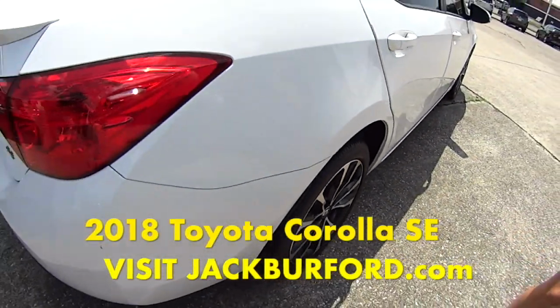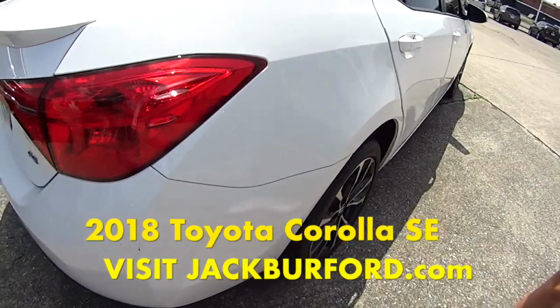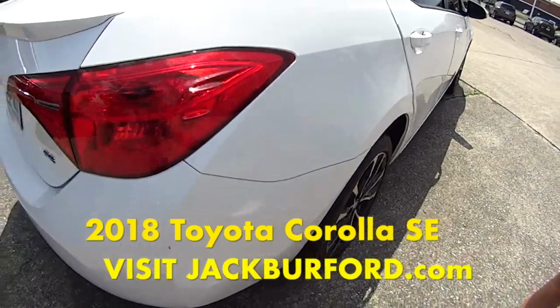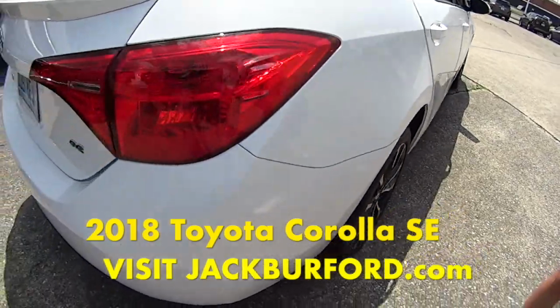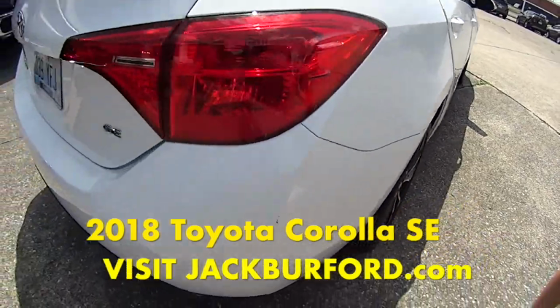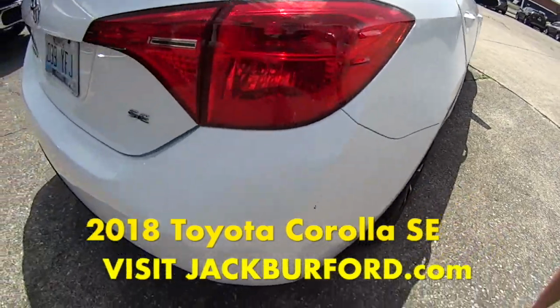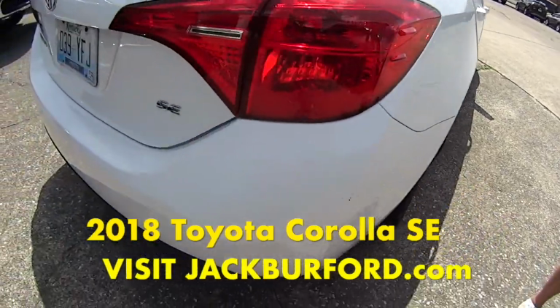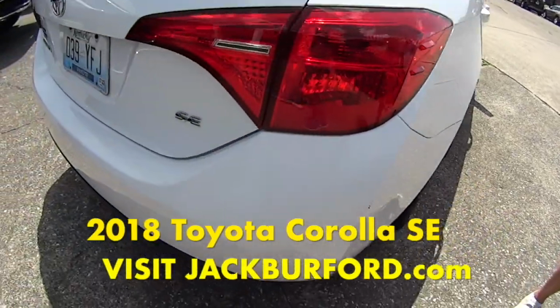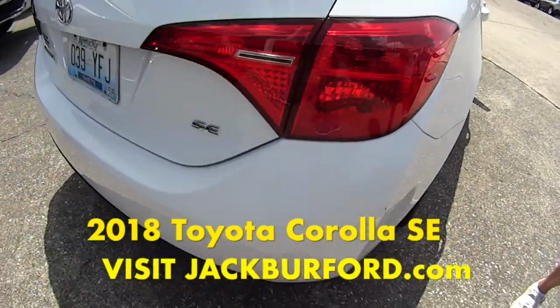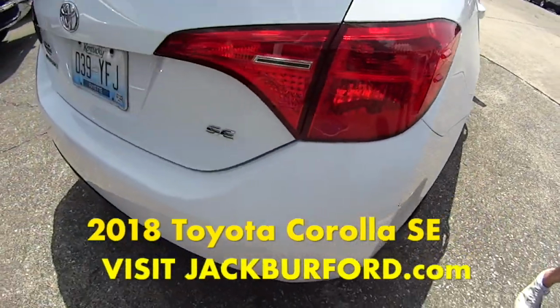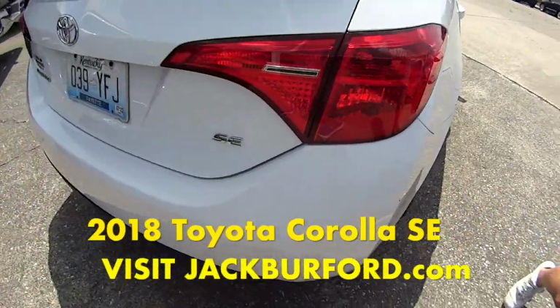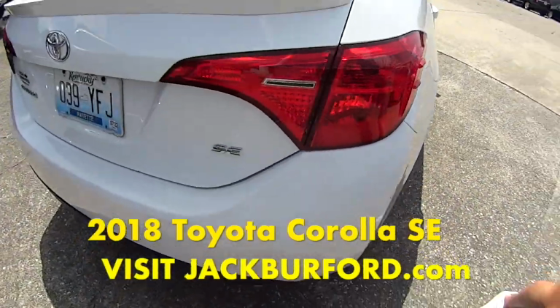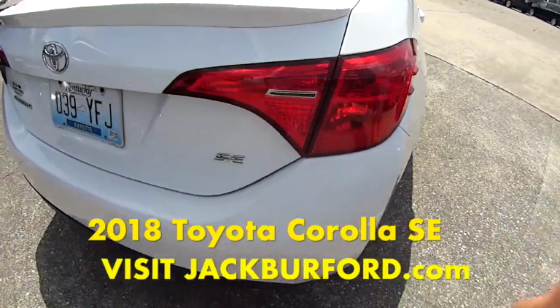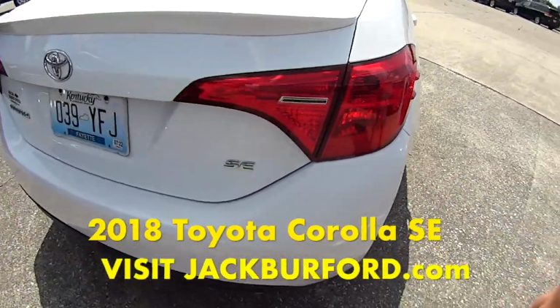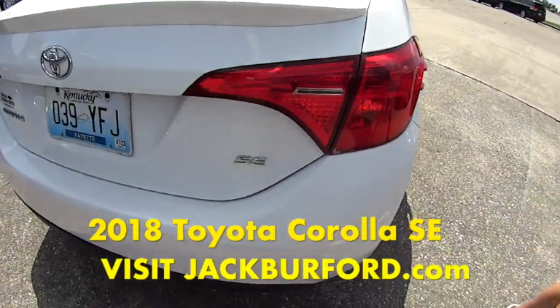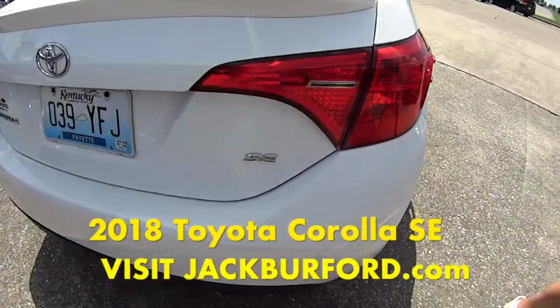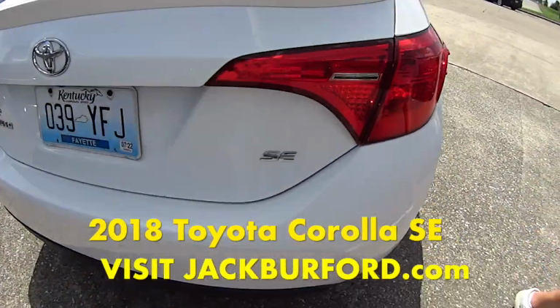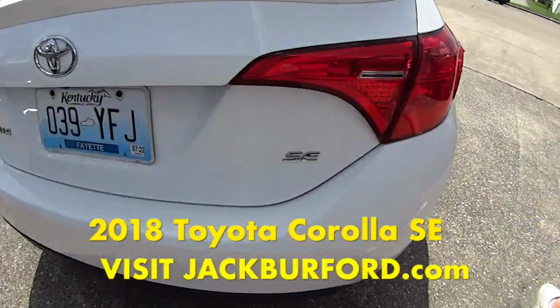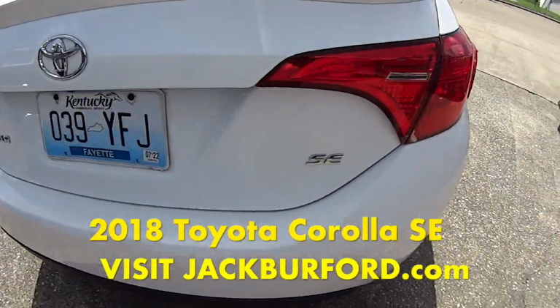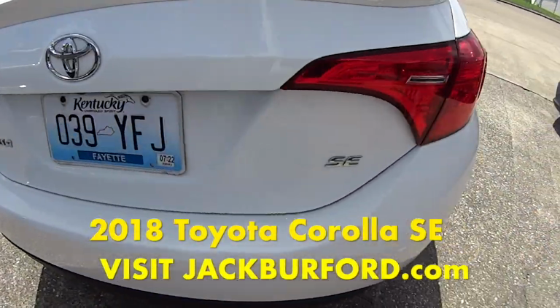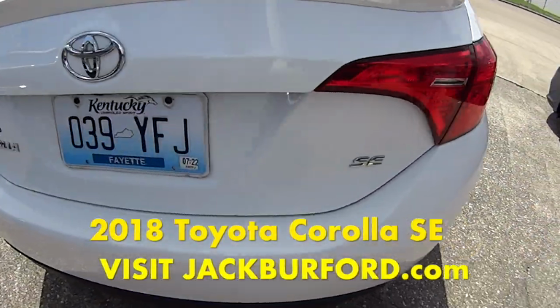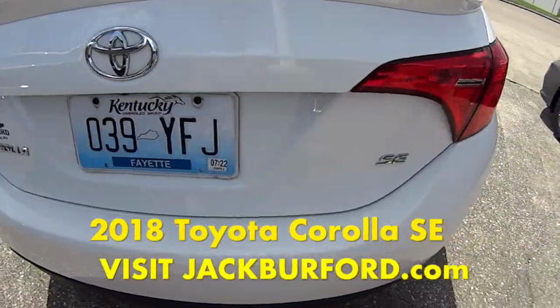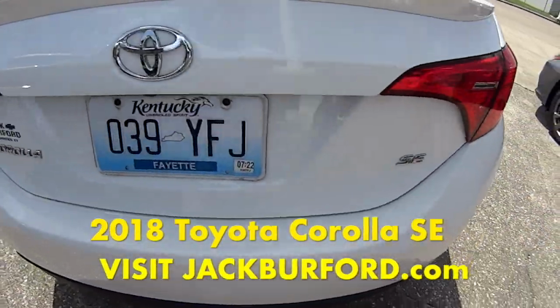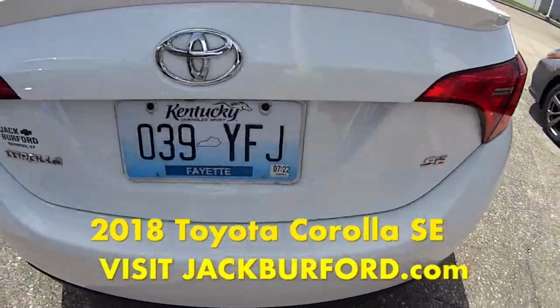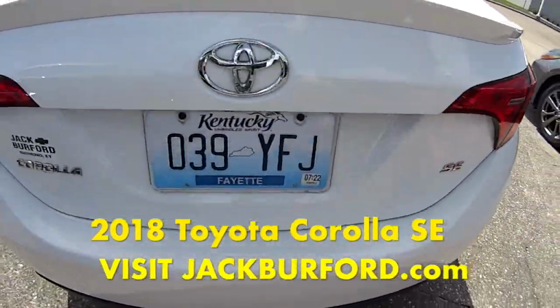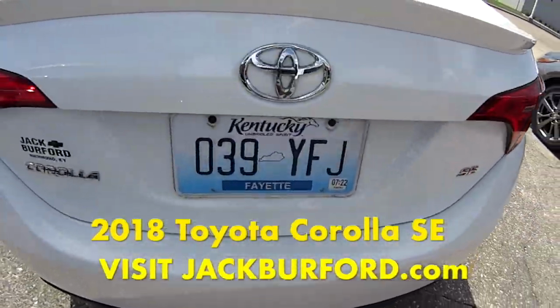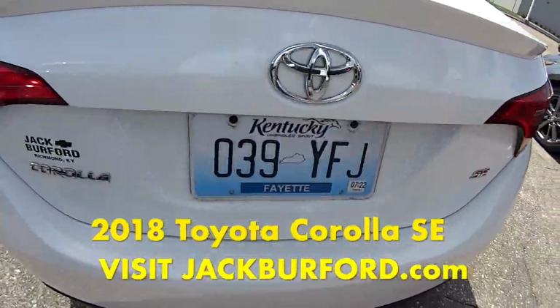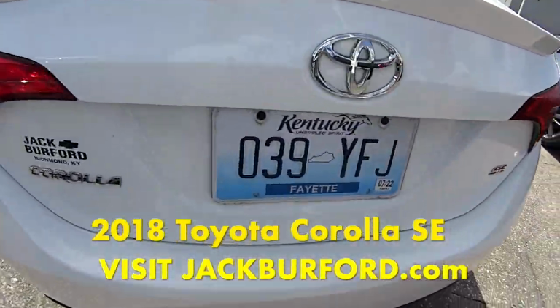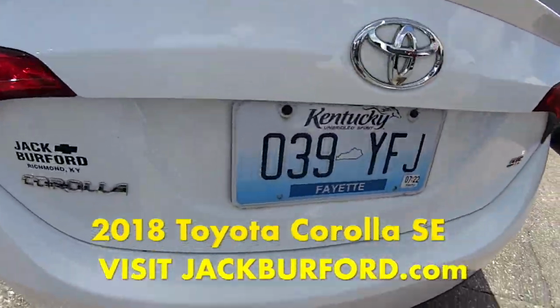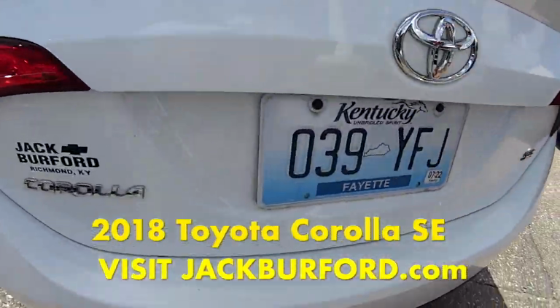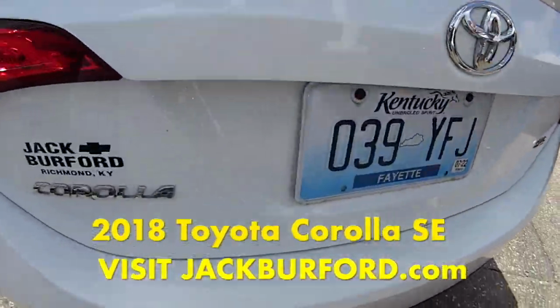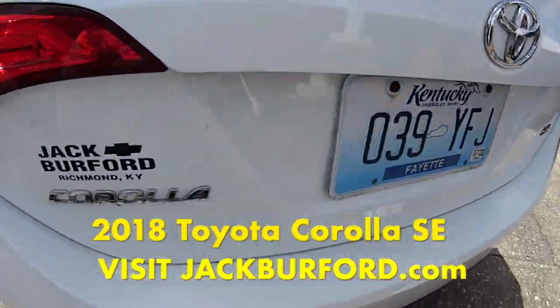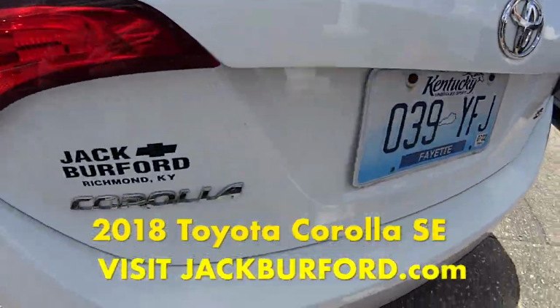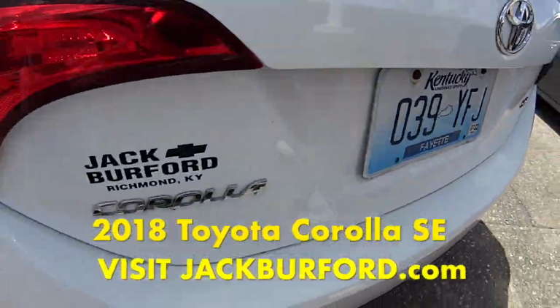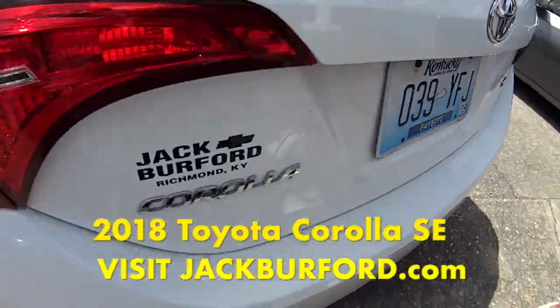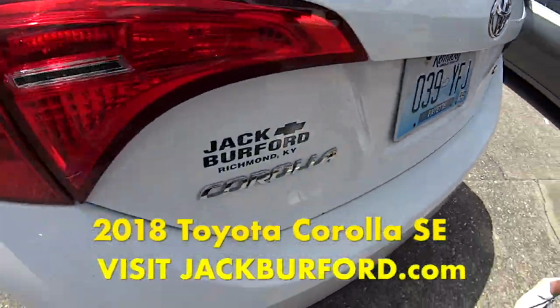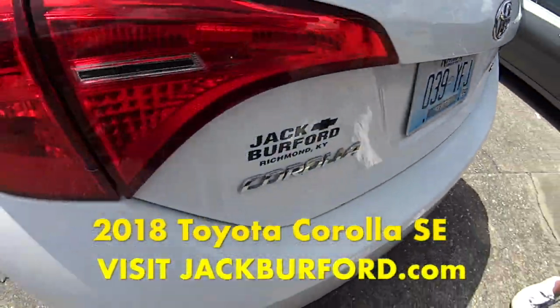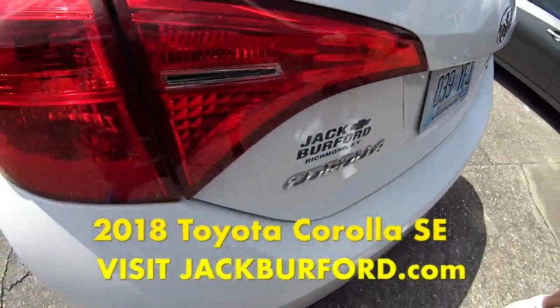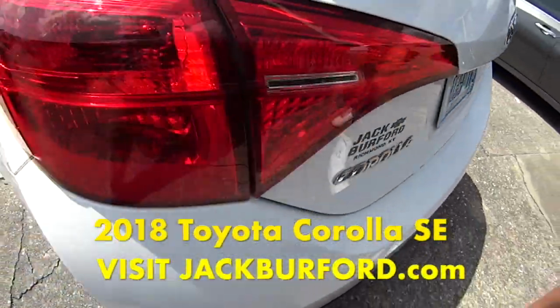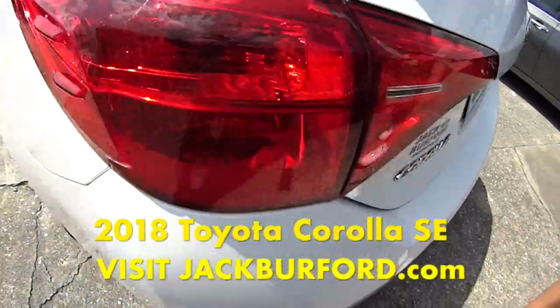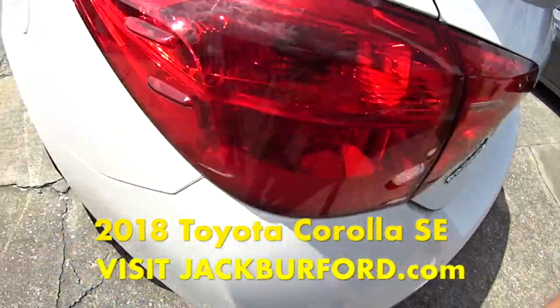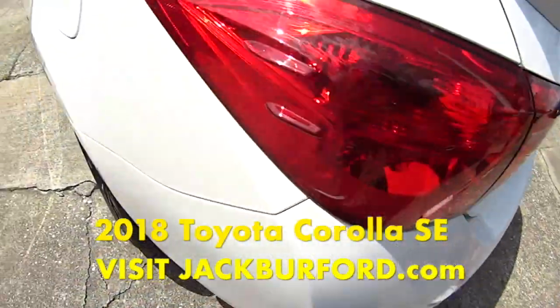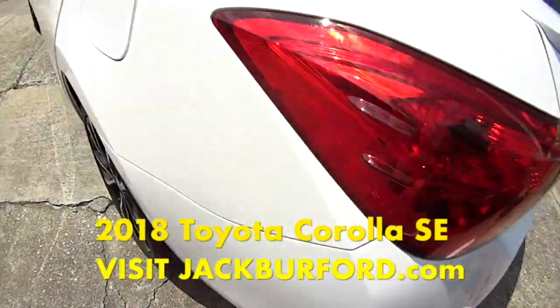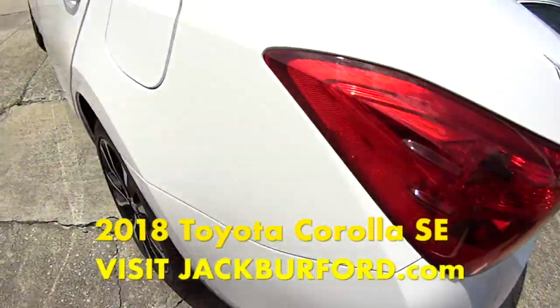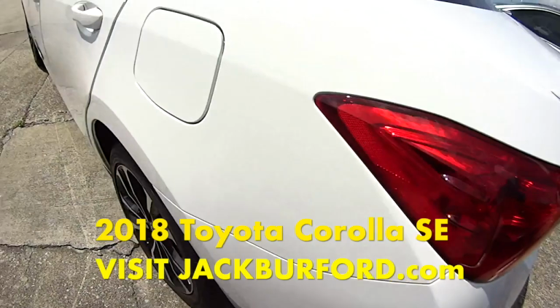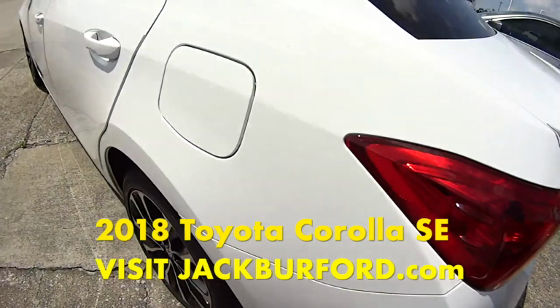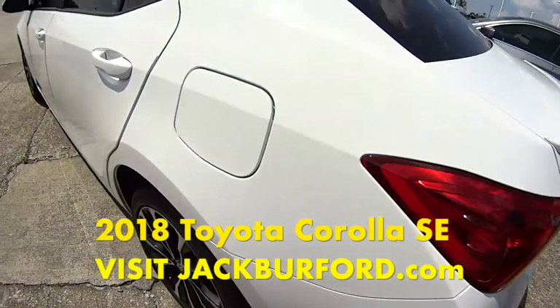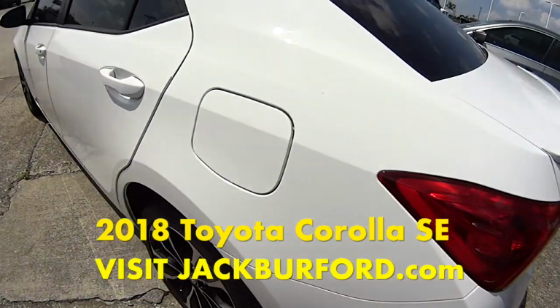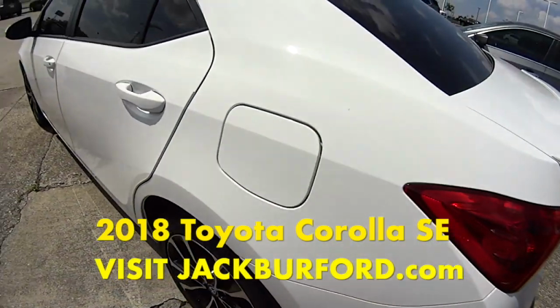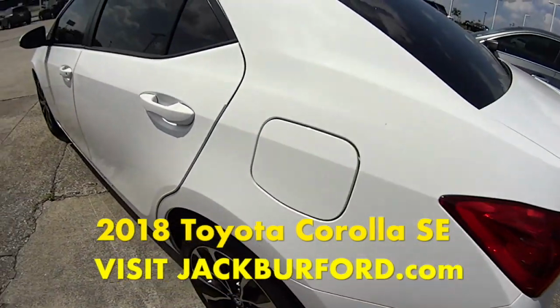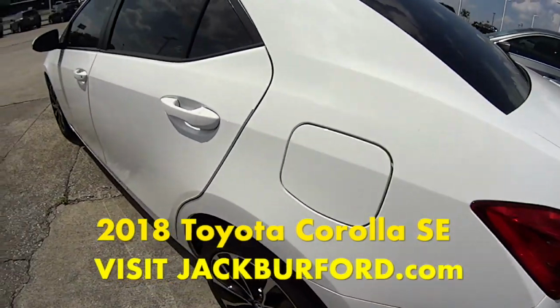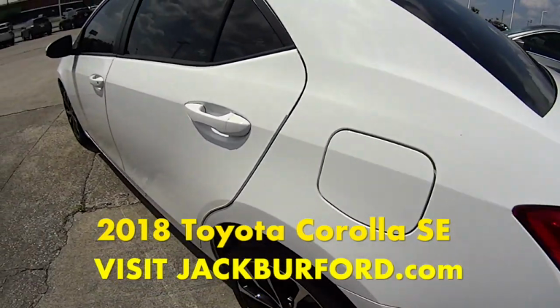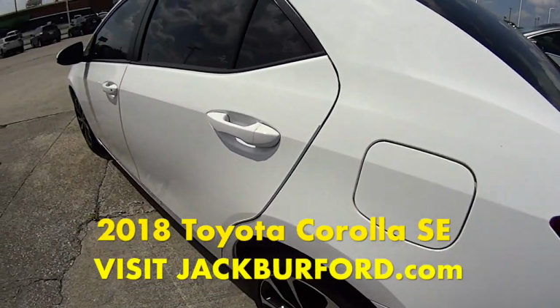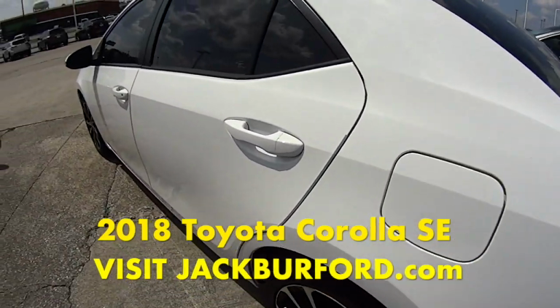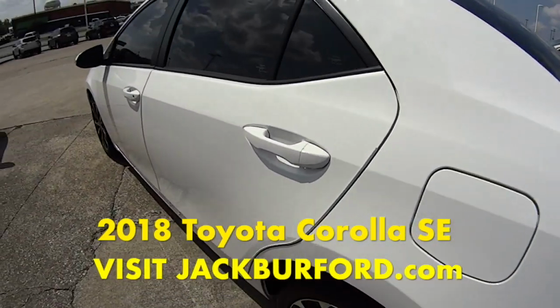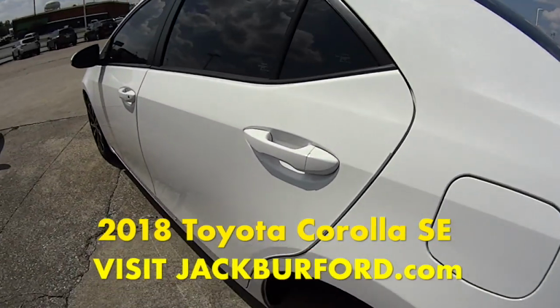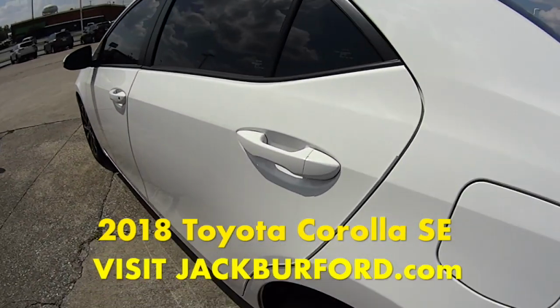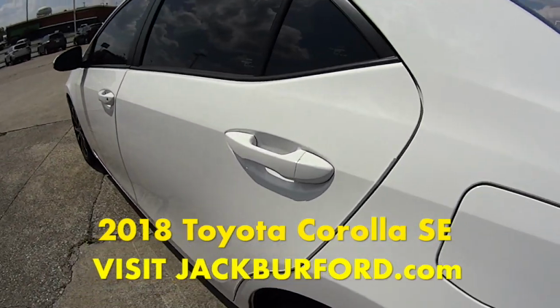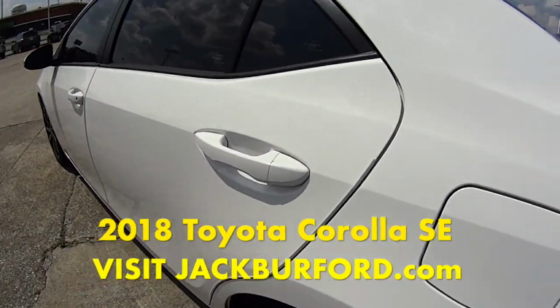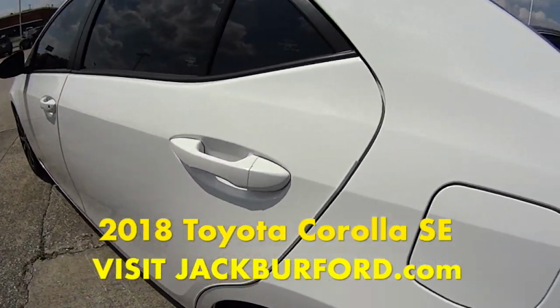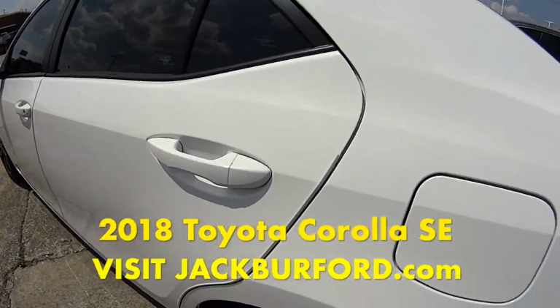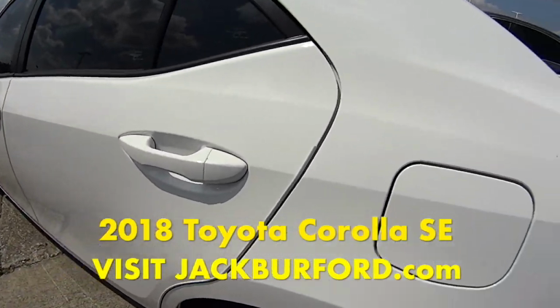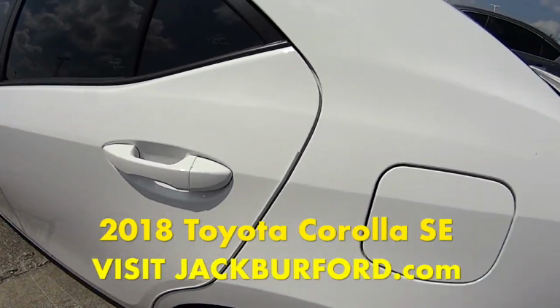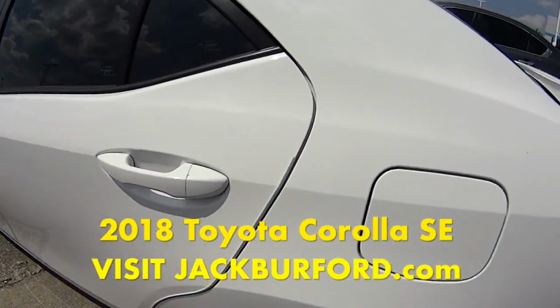It's had one previous owner and zero accidents, so this is a safe little car.